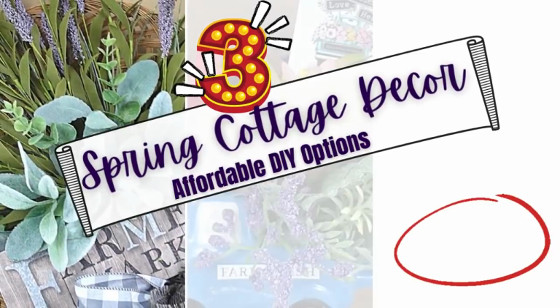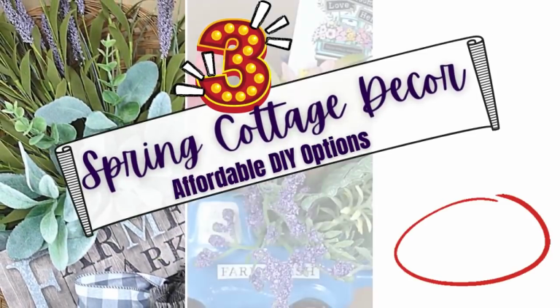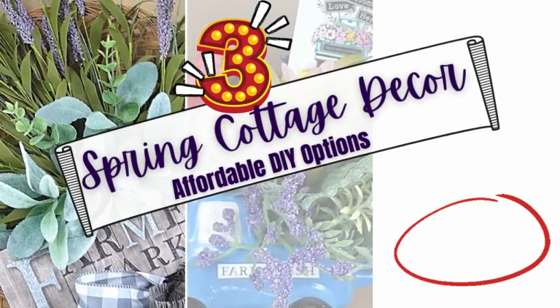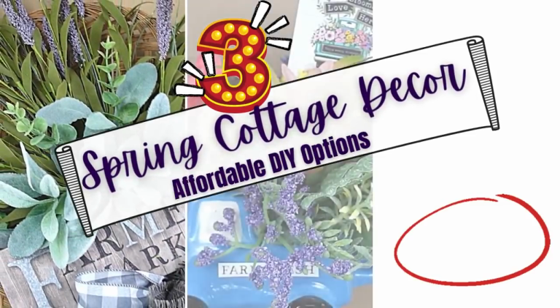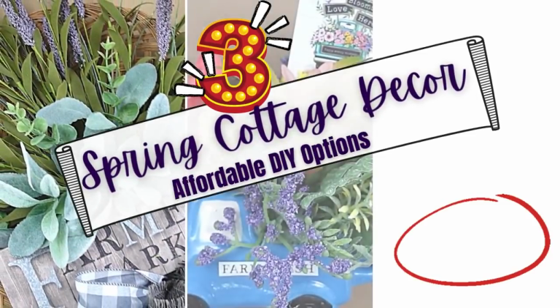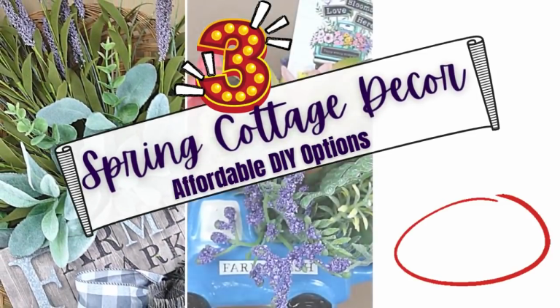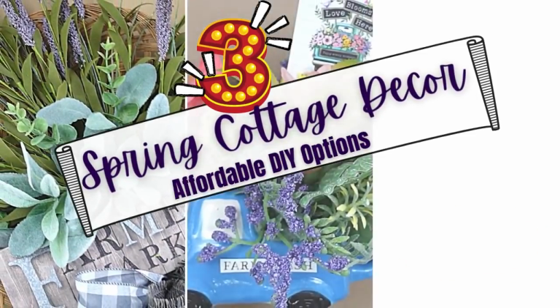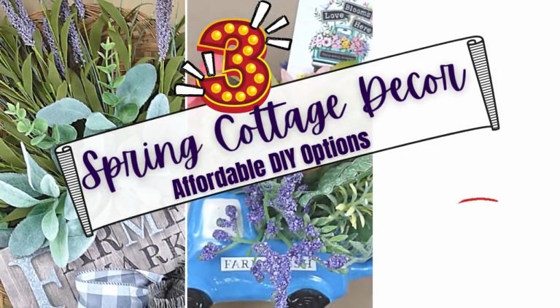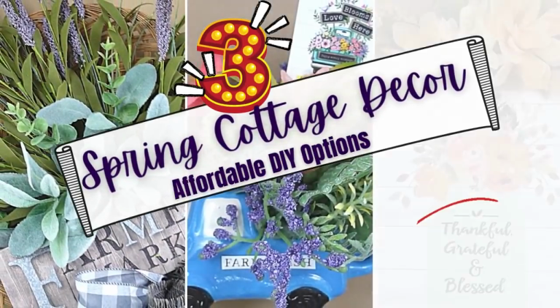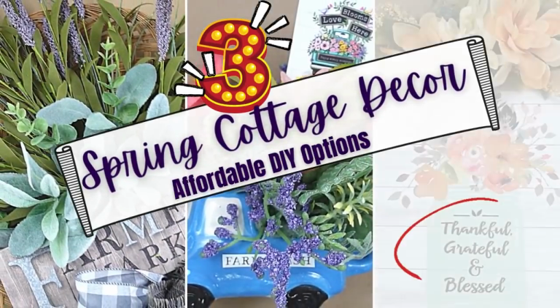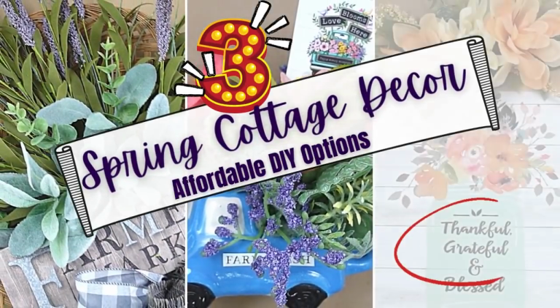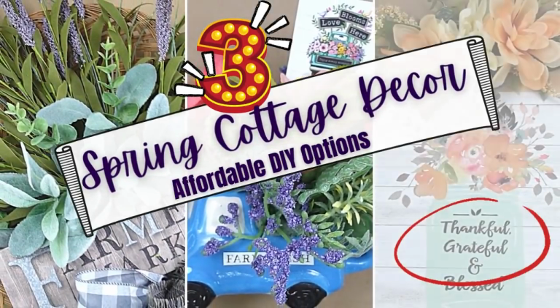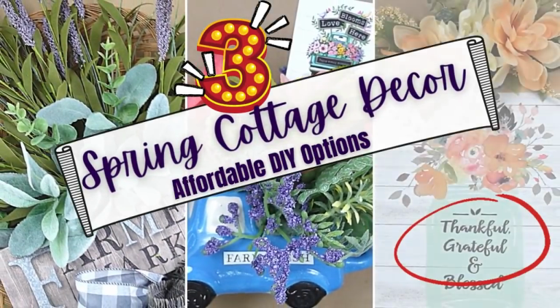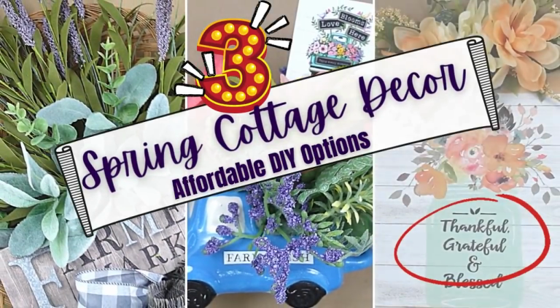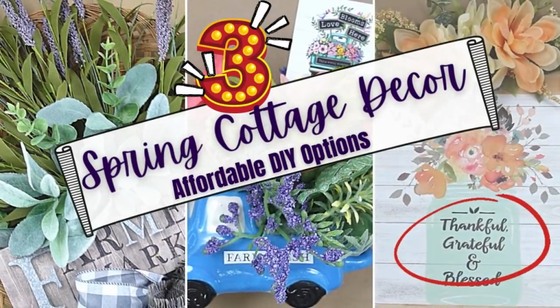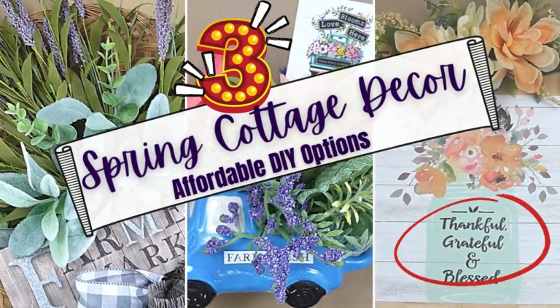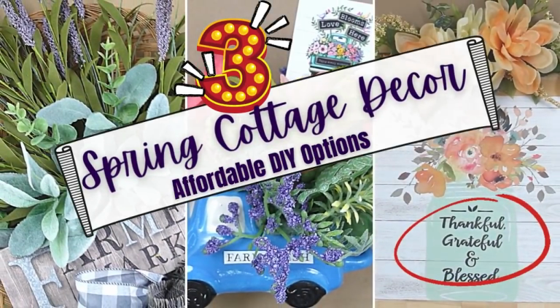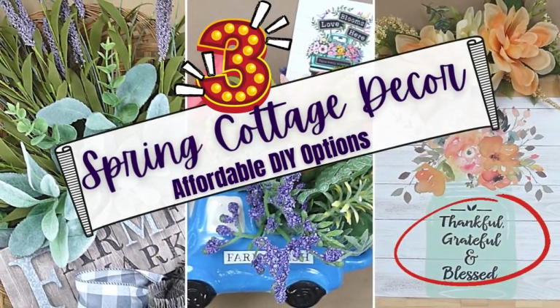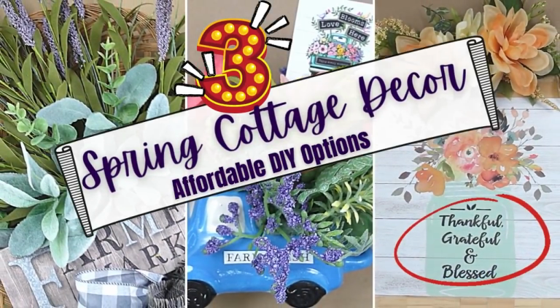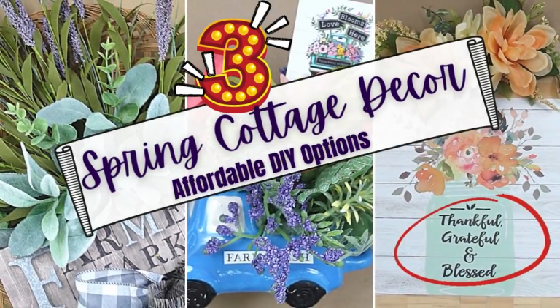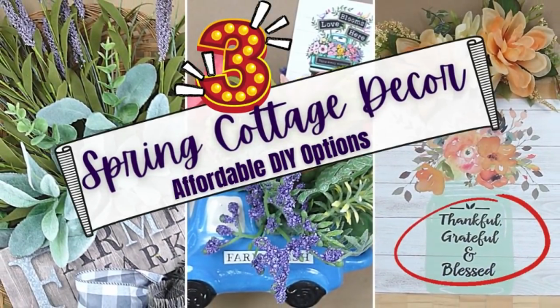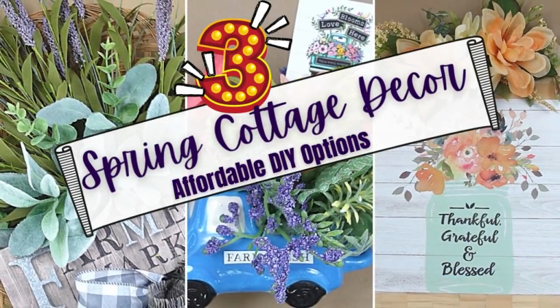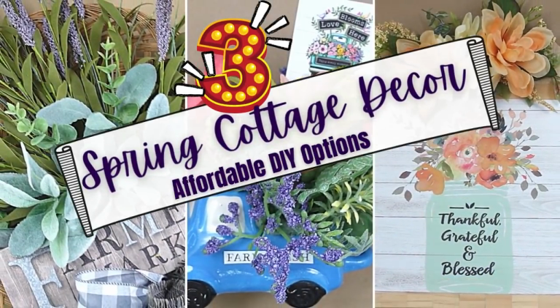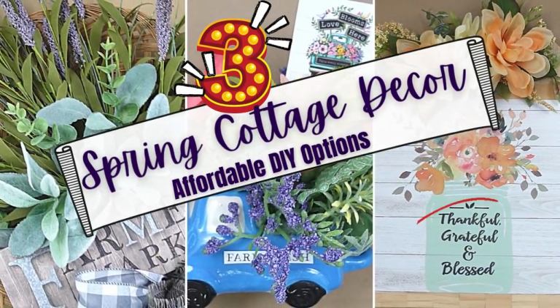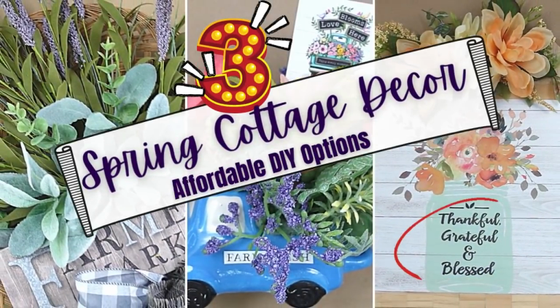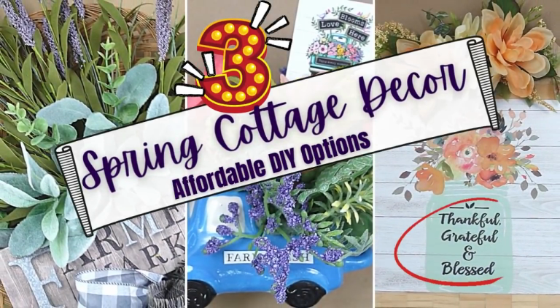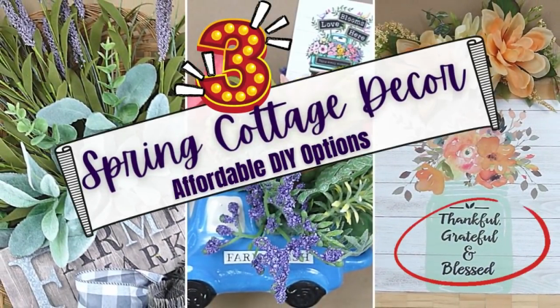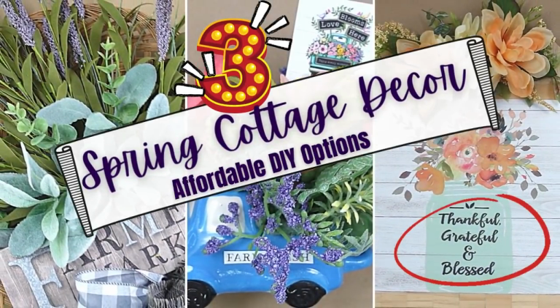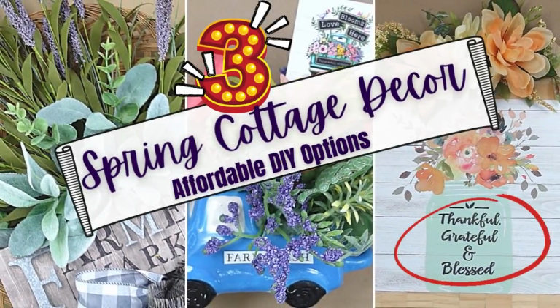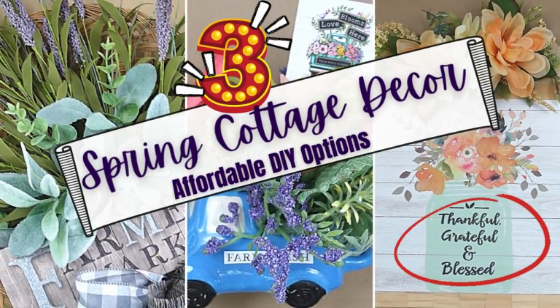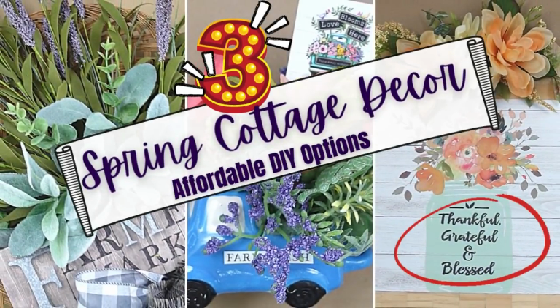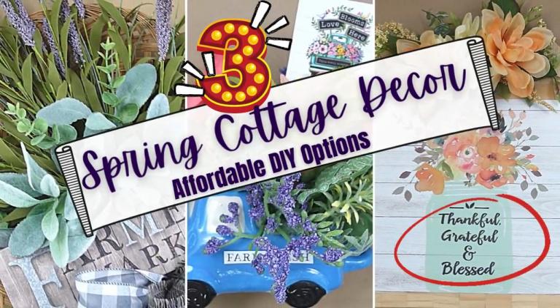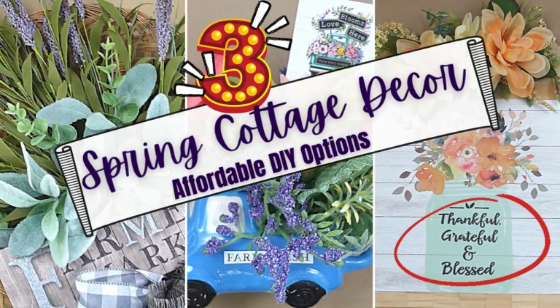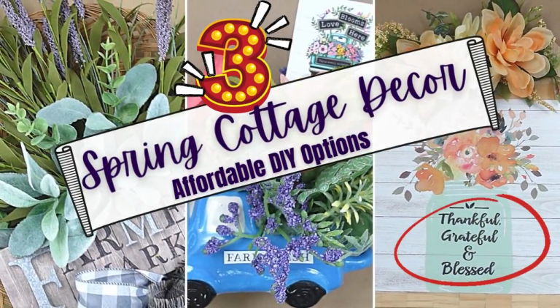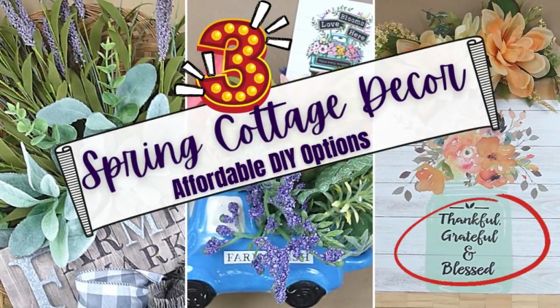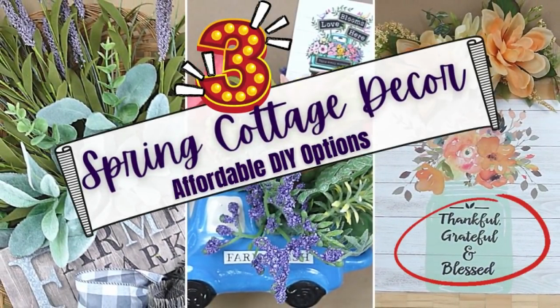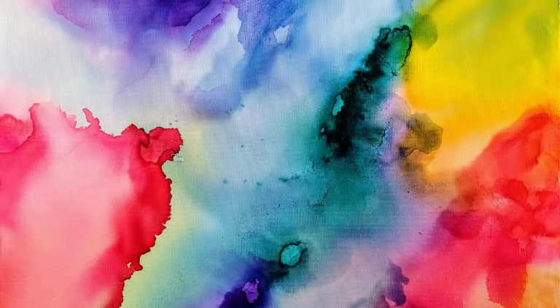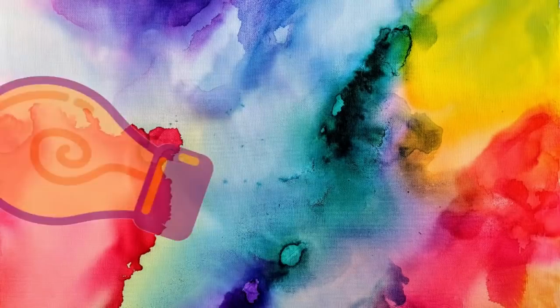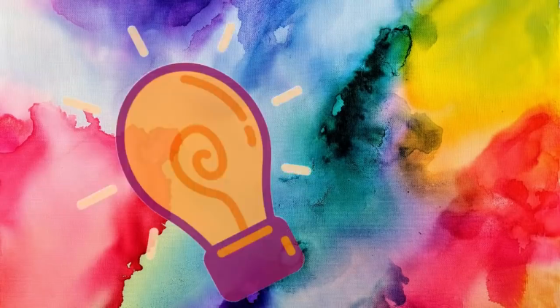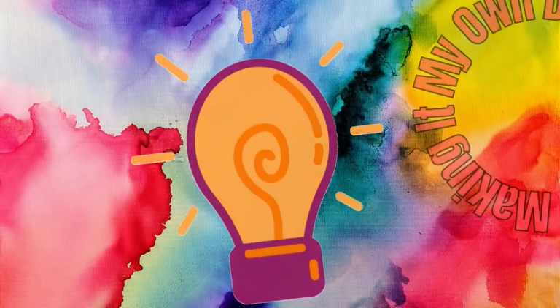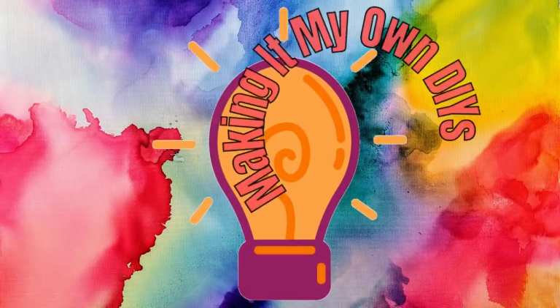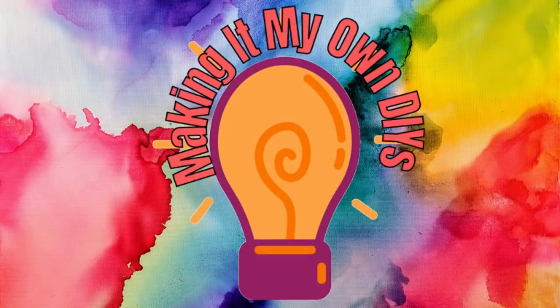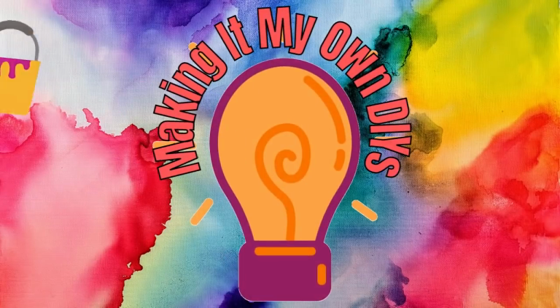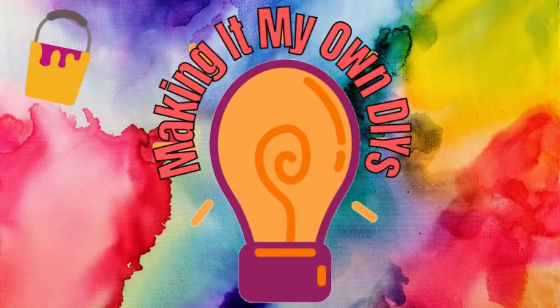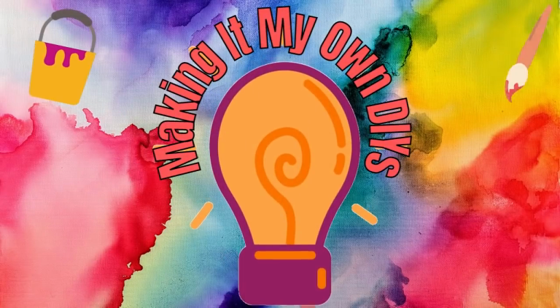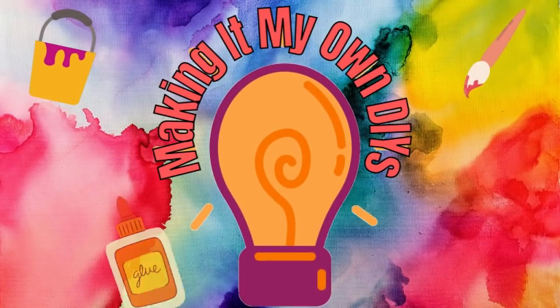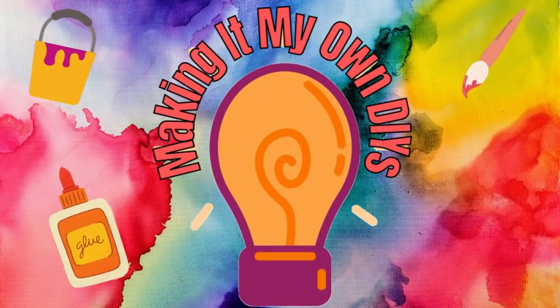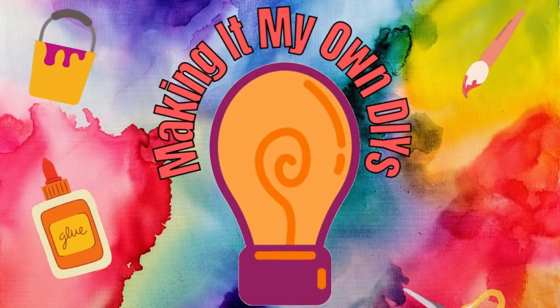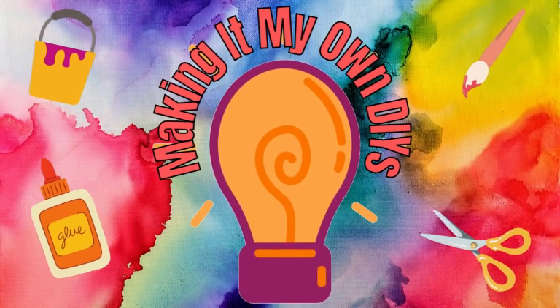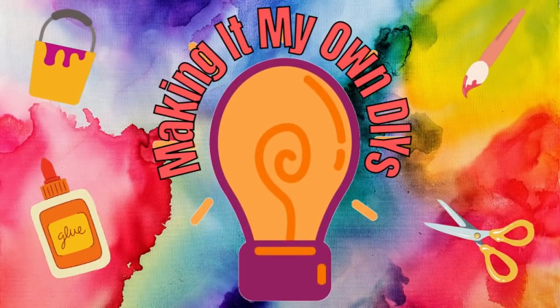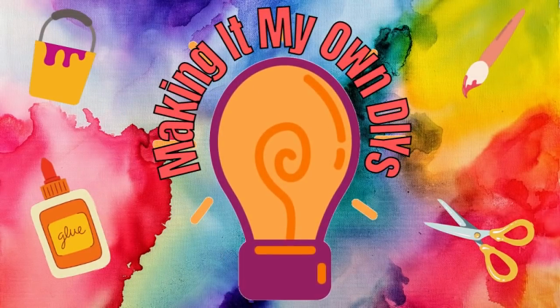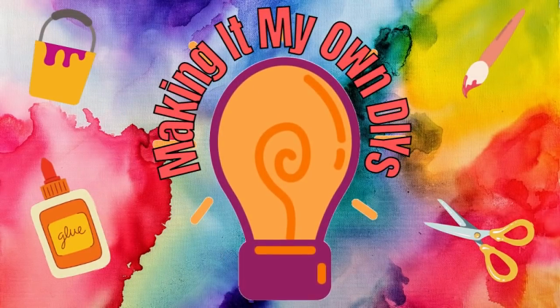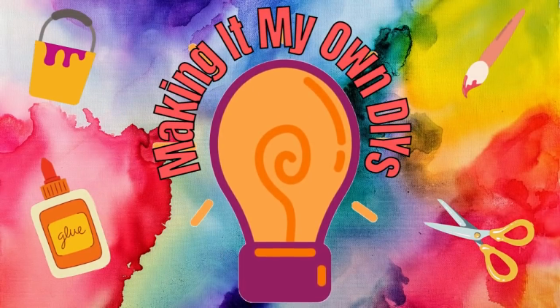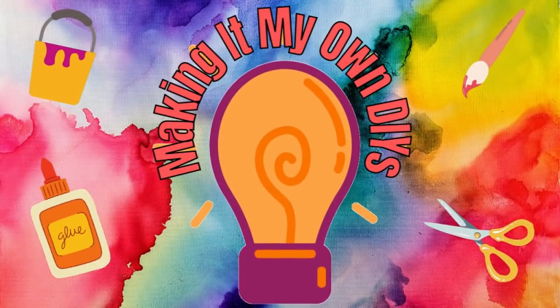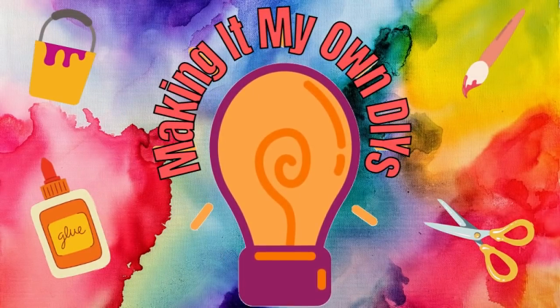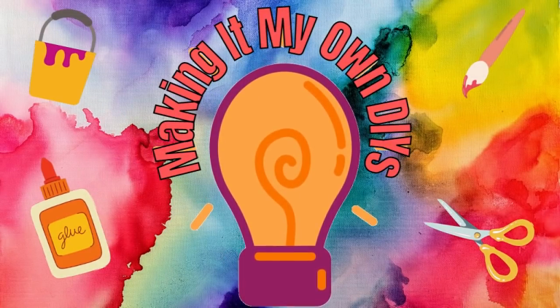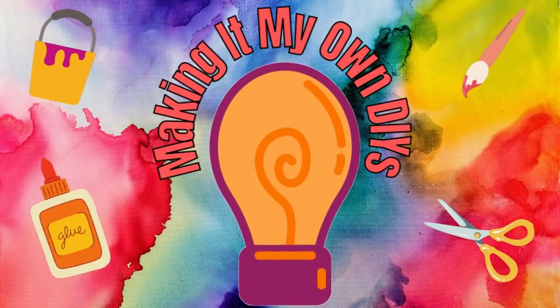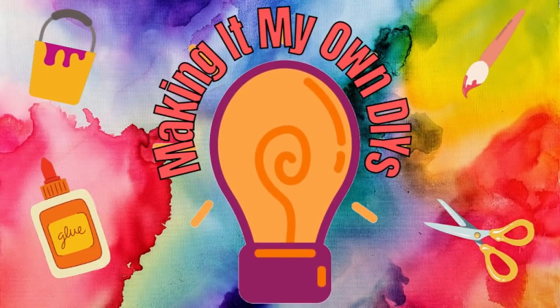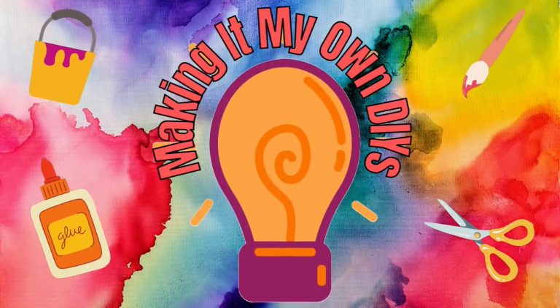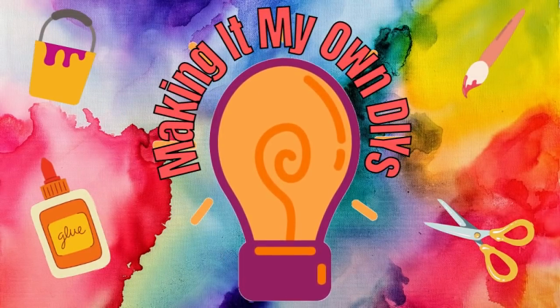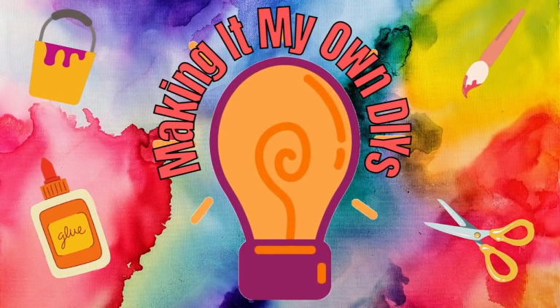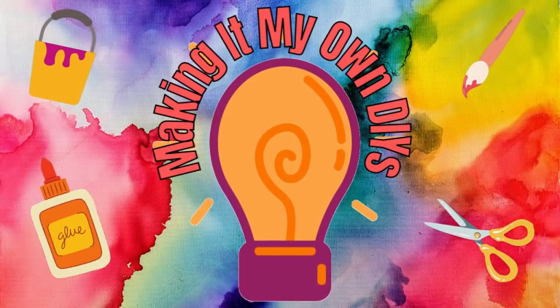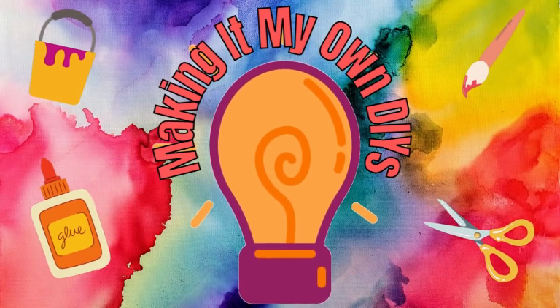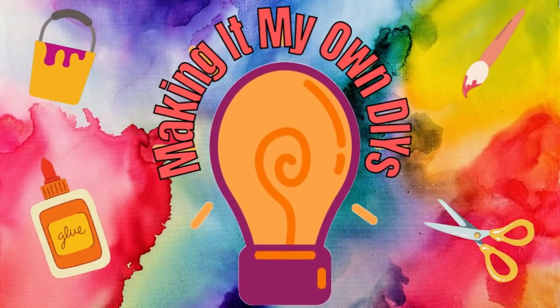Today I have three spring cottage decor pieces for you. I'm Brandy, this is Making It My Own DIYs.